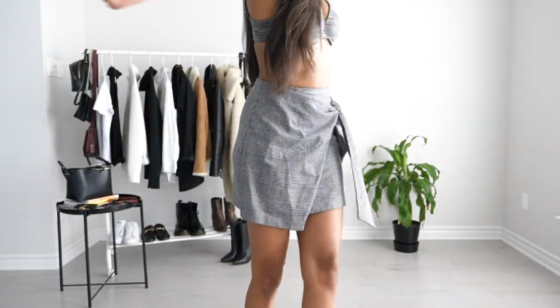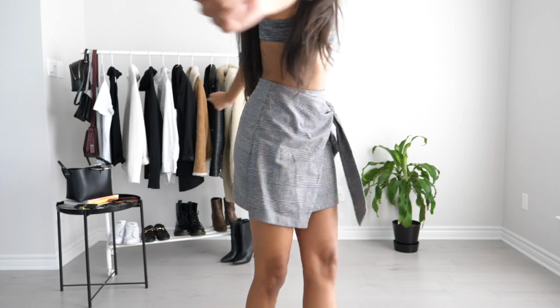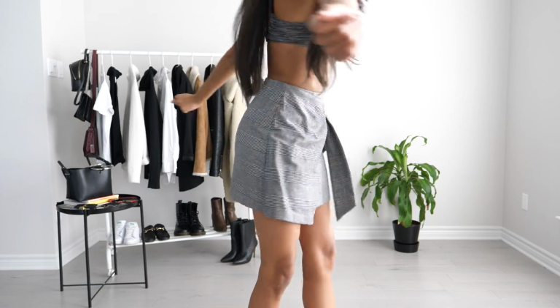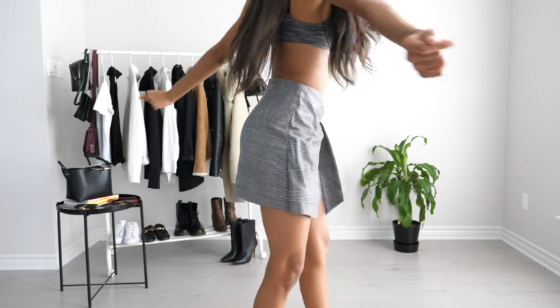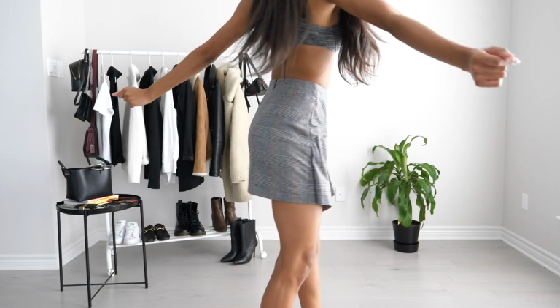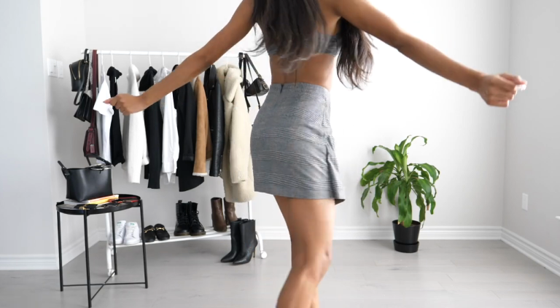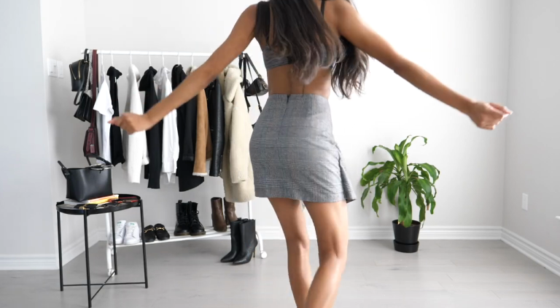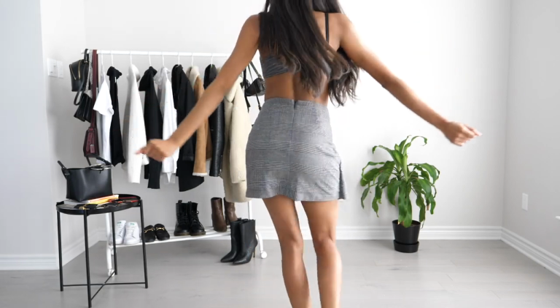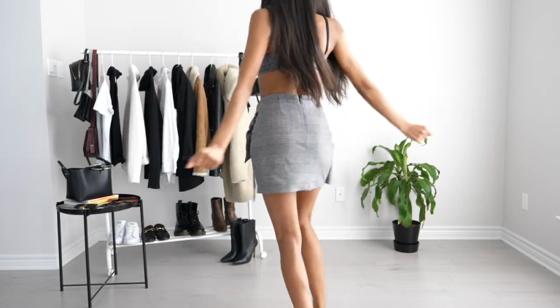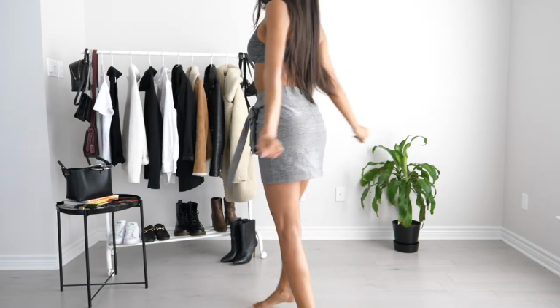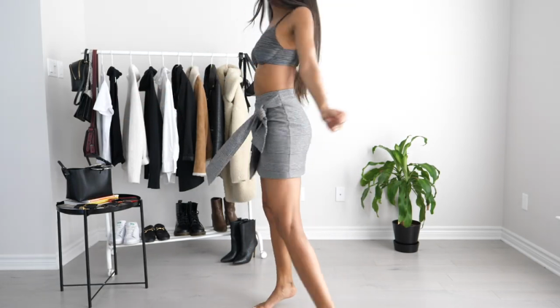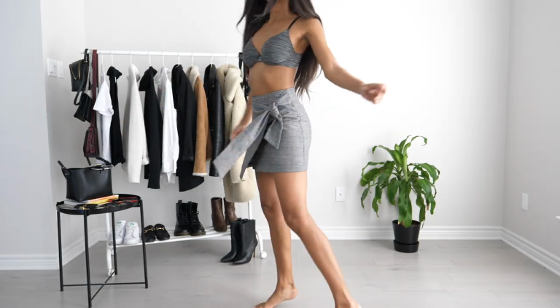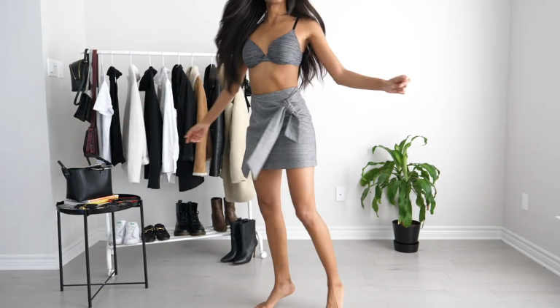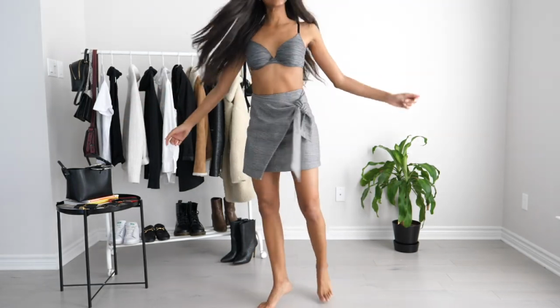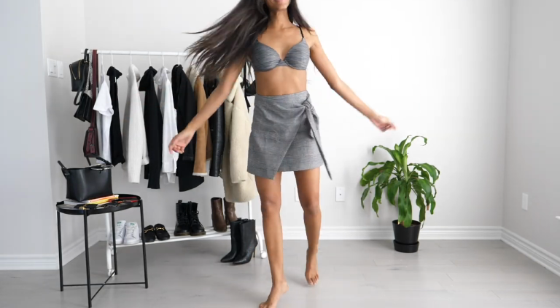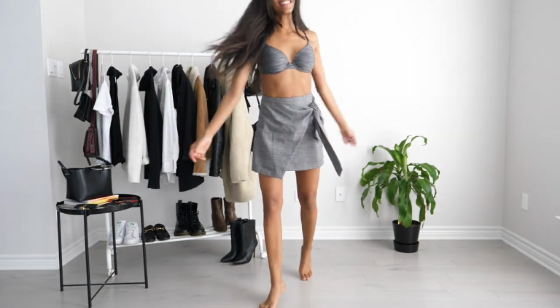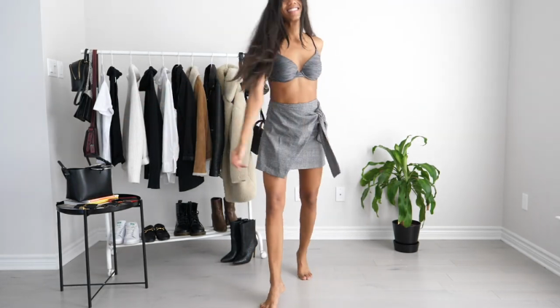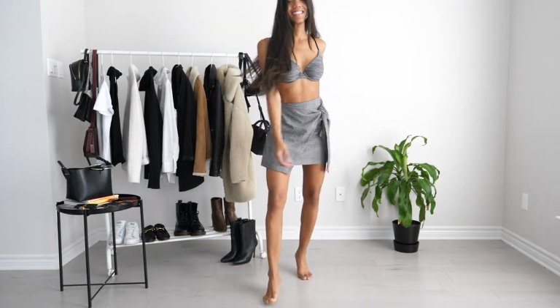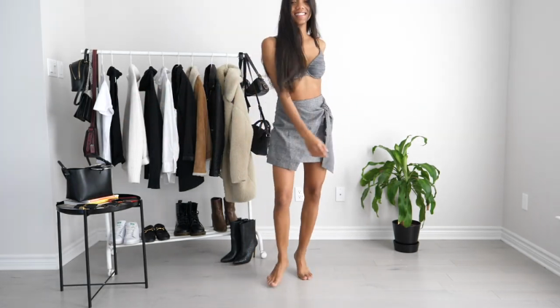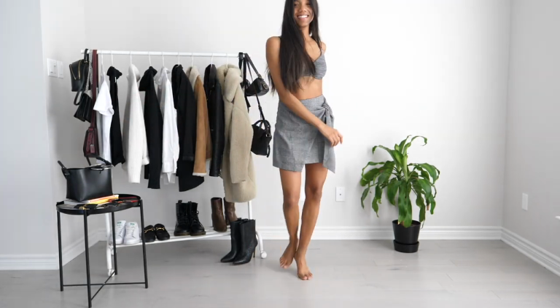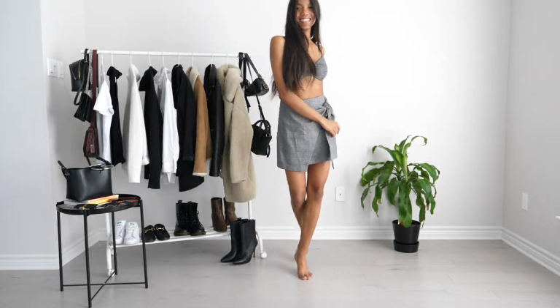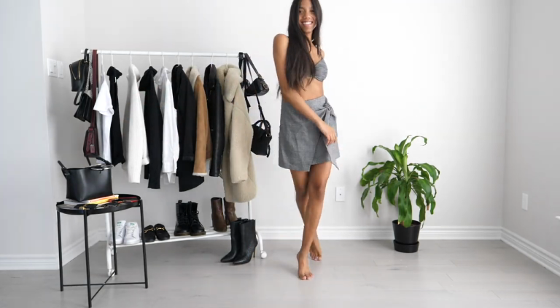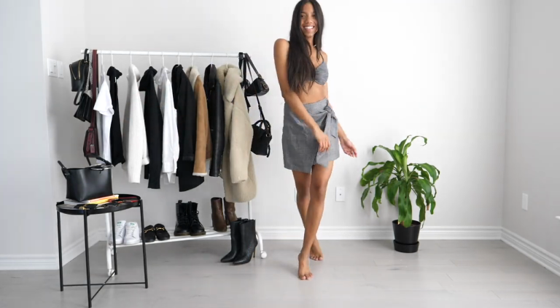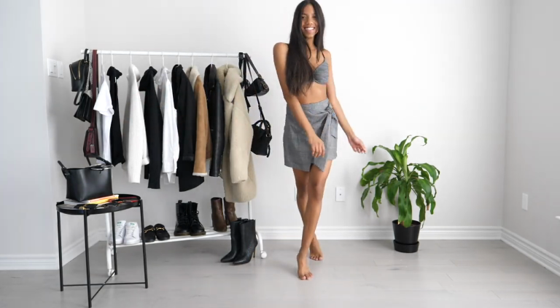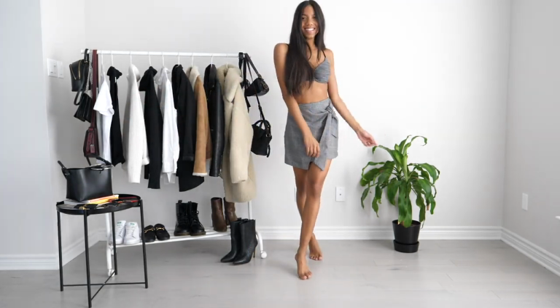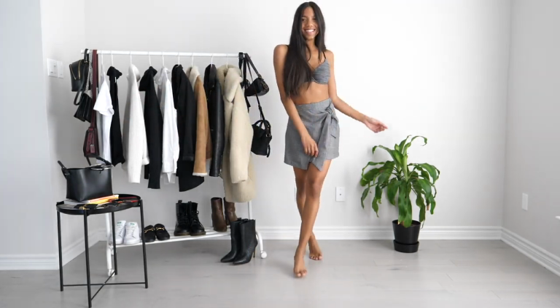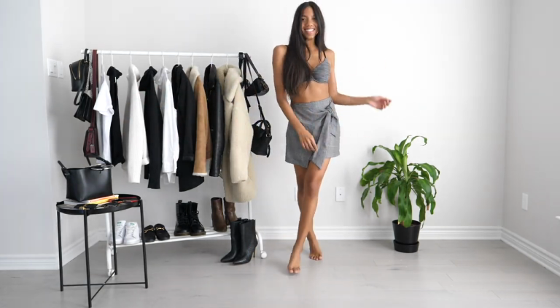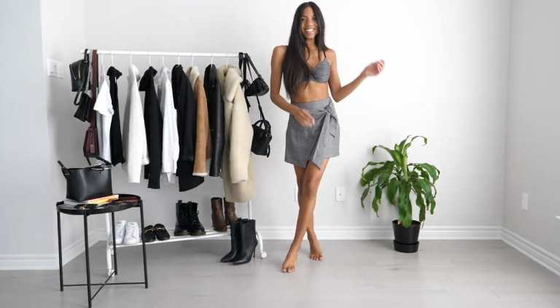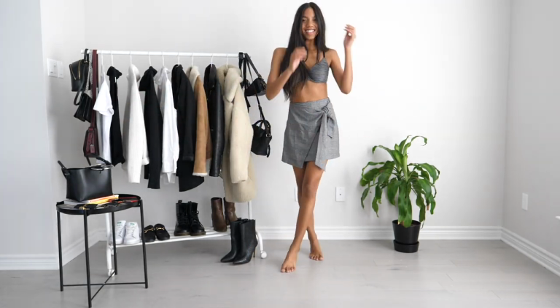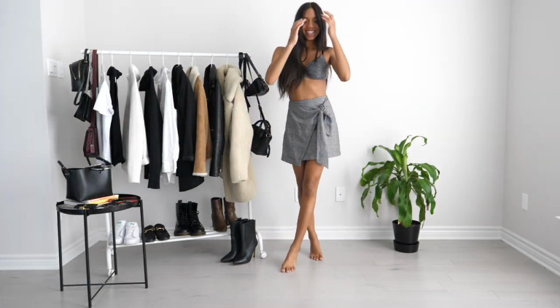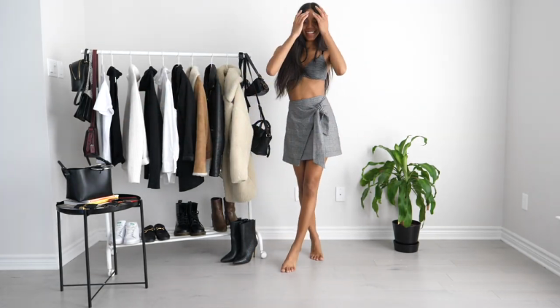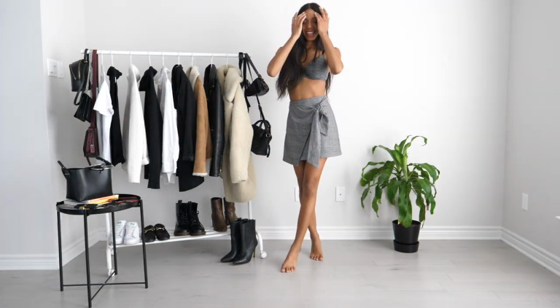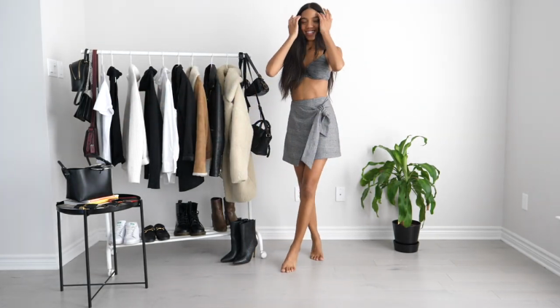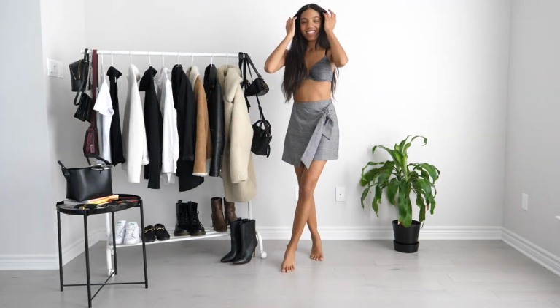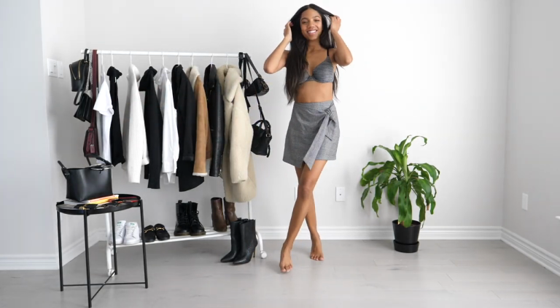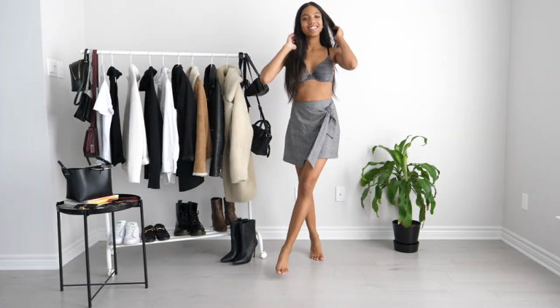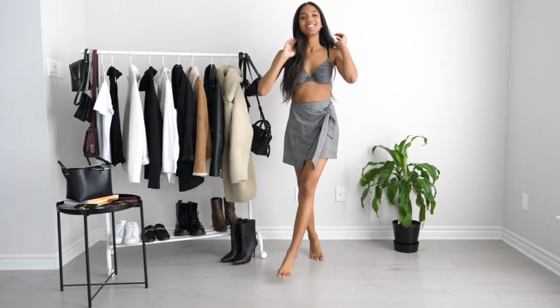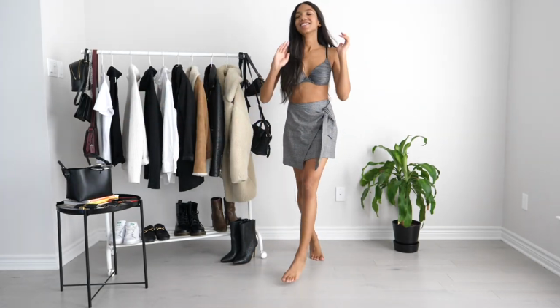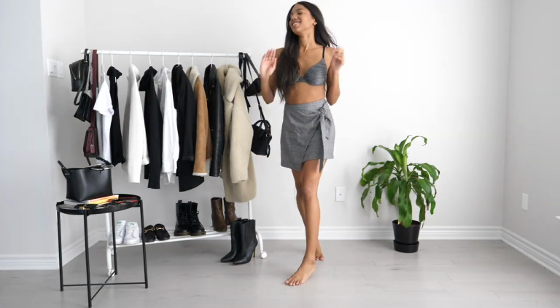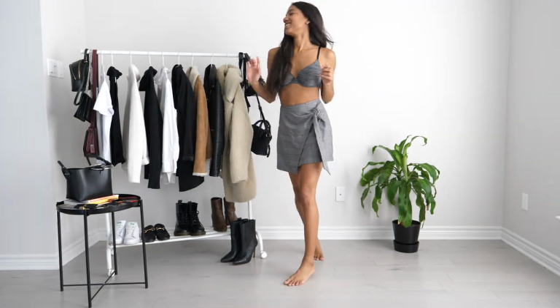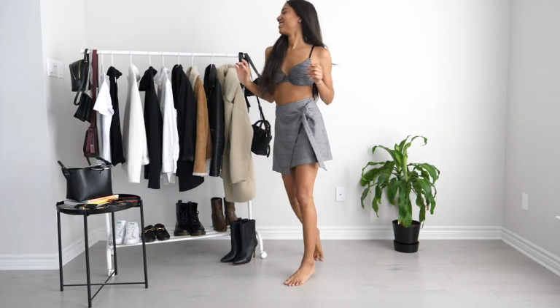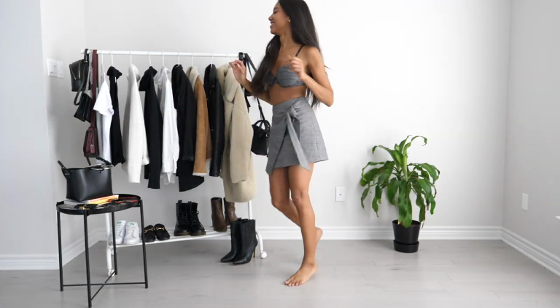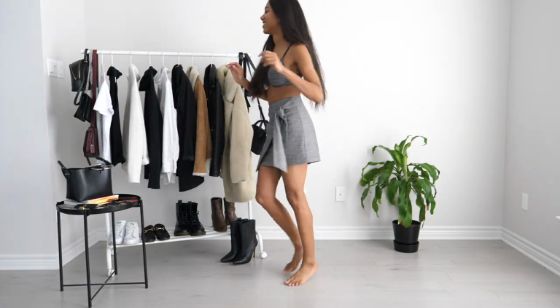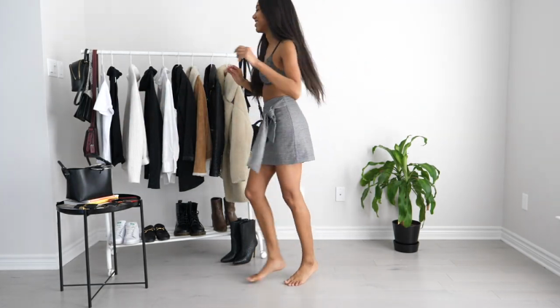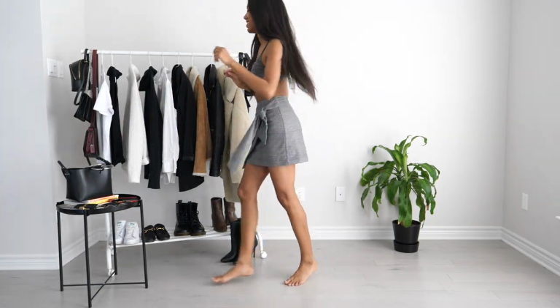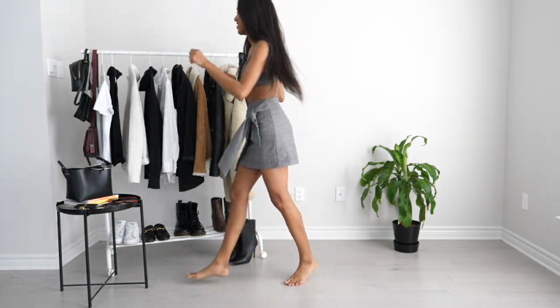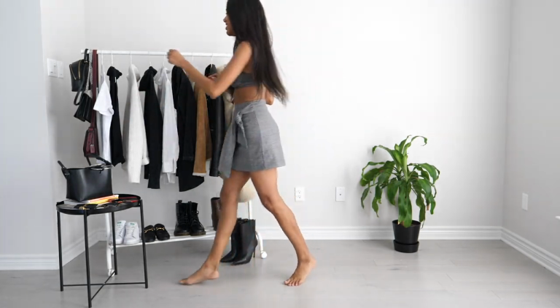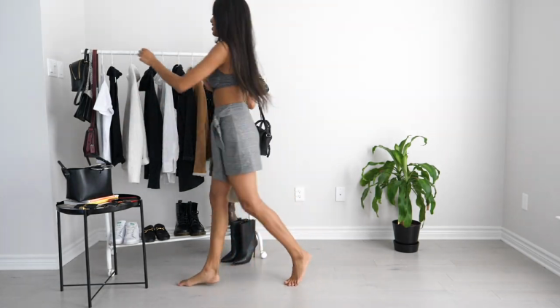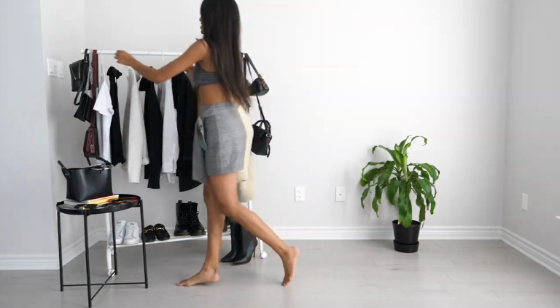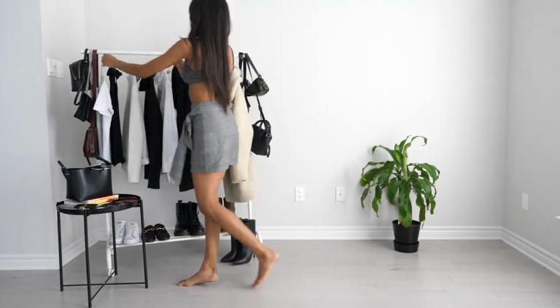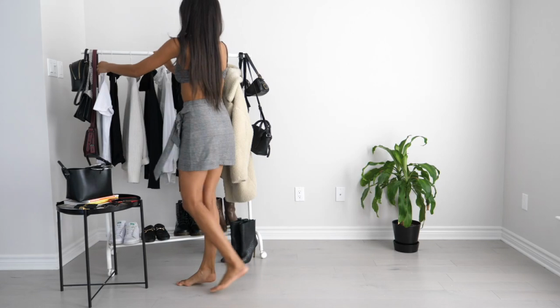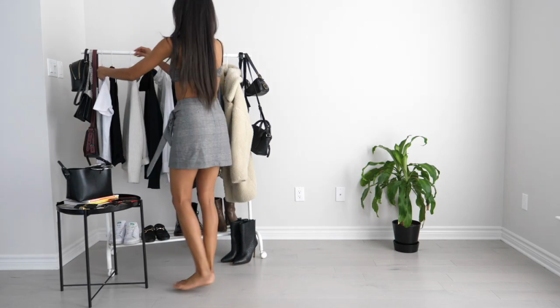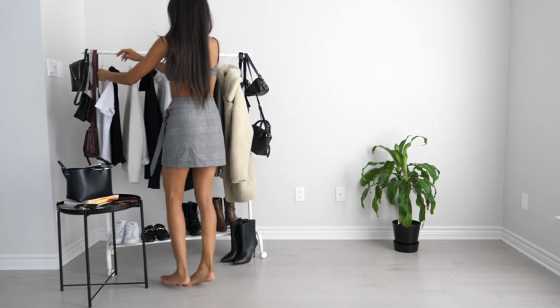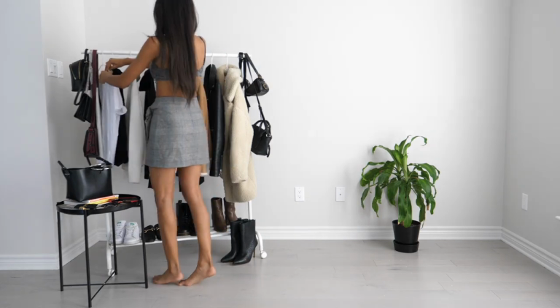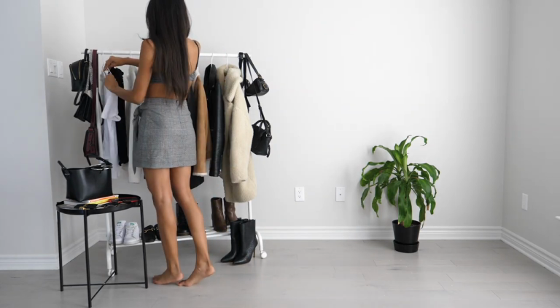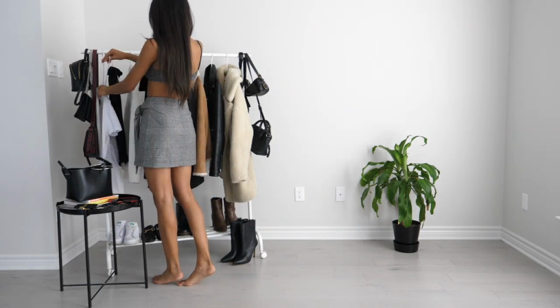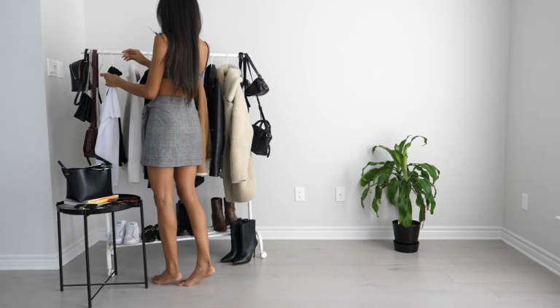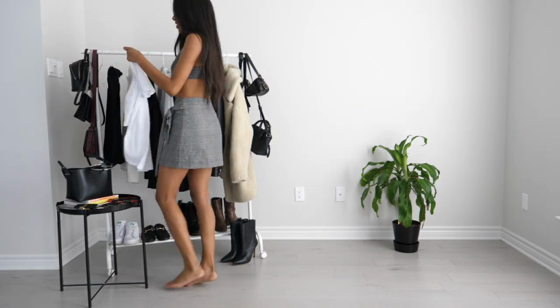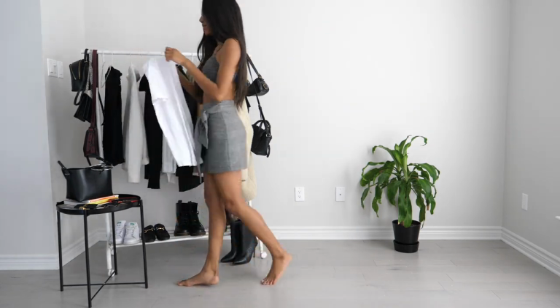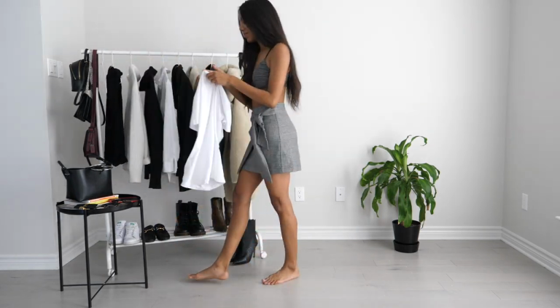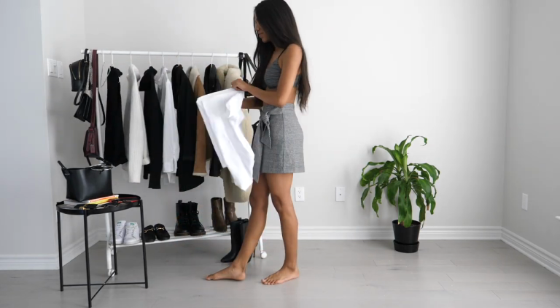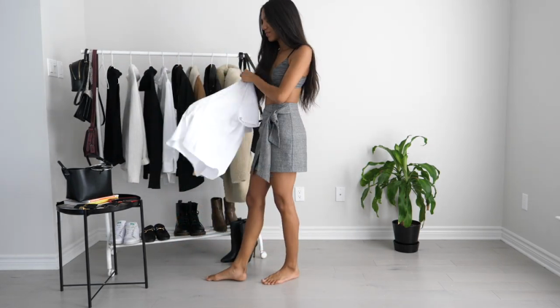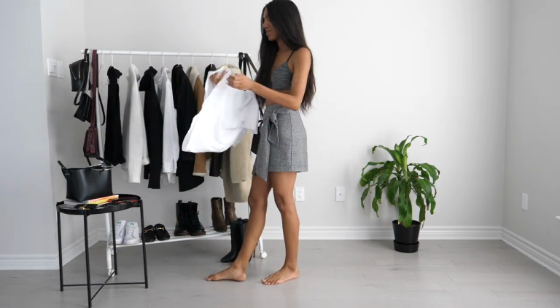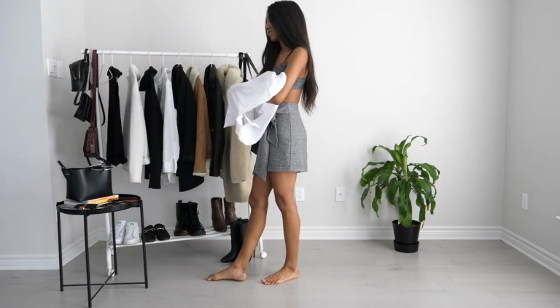So I'm going to show you guys a couple of ways that I'll be styling this skirt for the fall using pieces I already have in my closet.